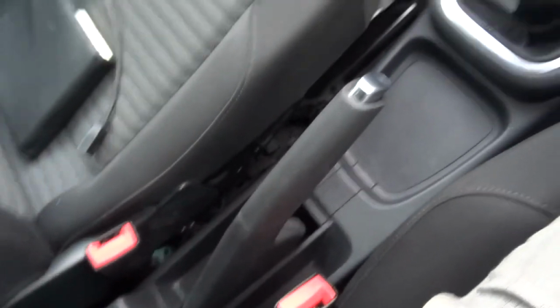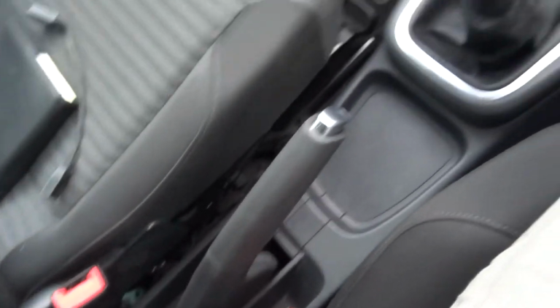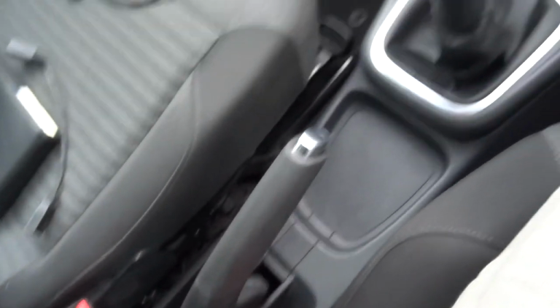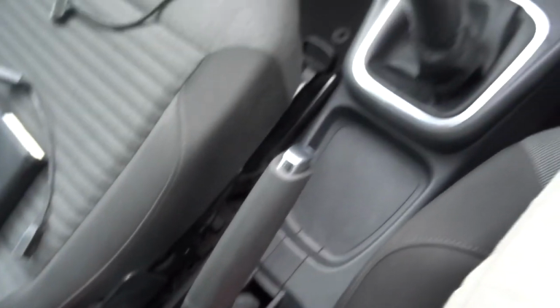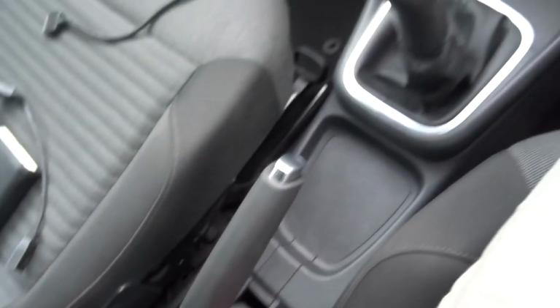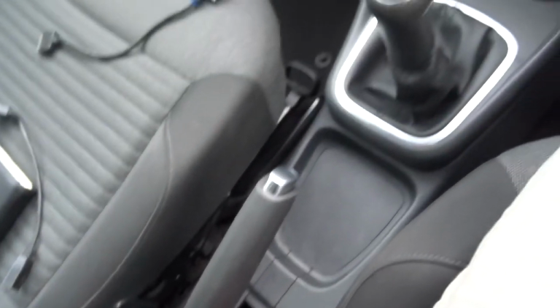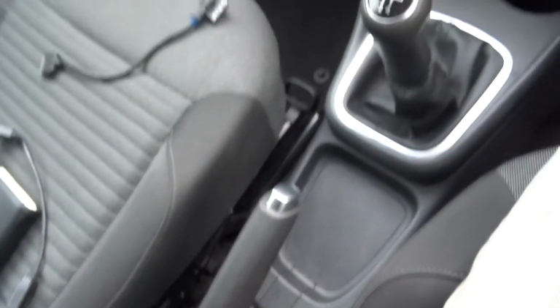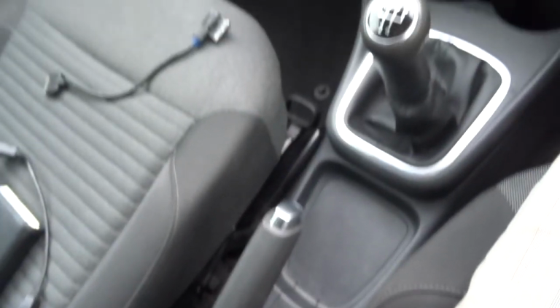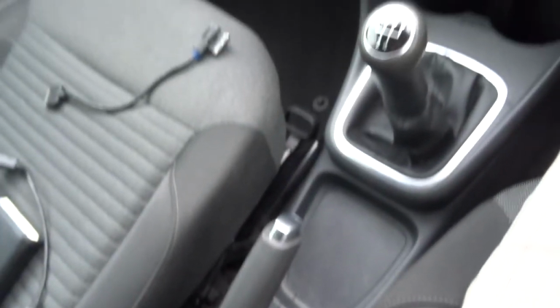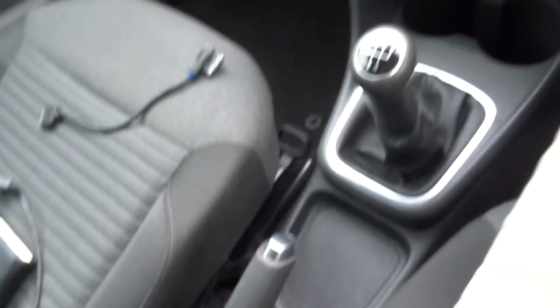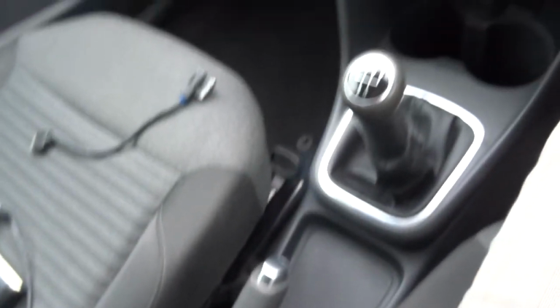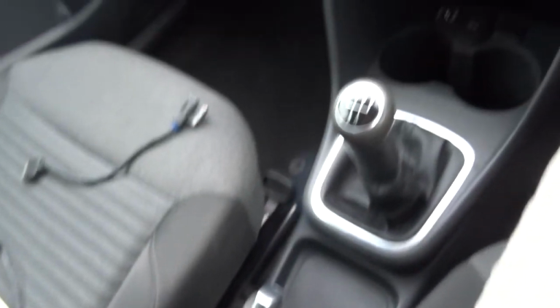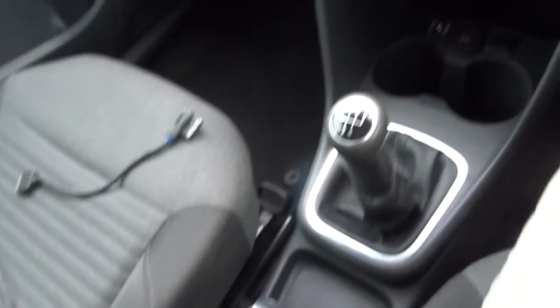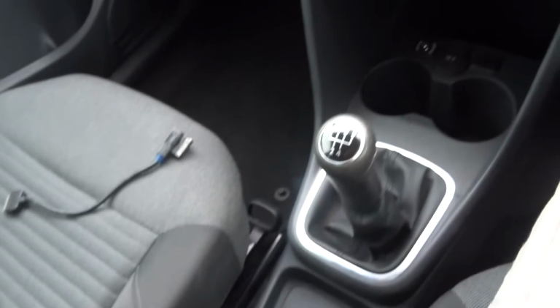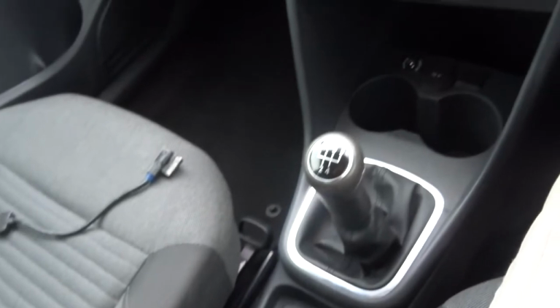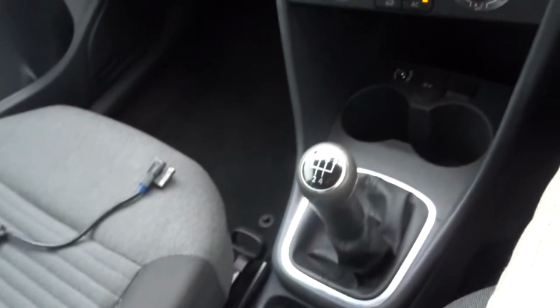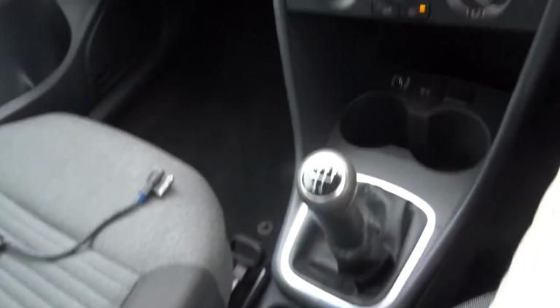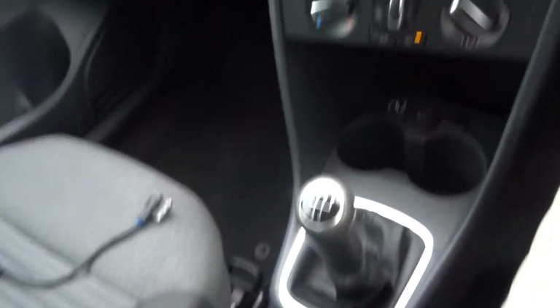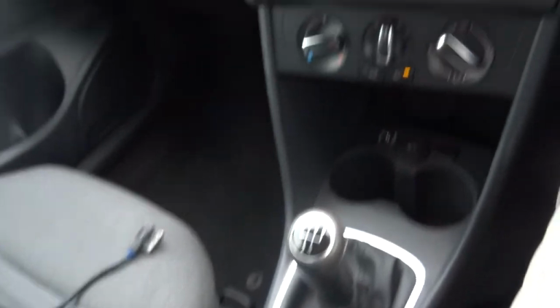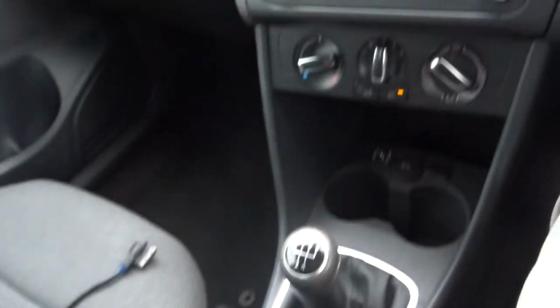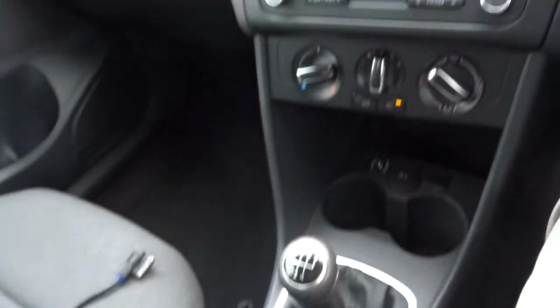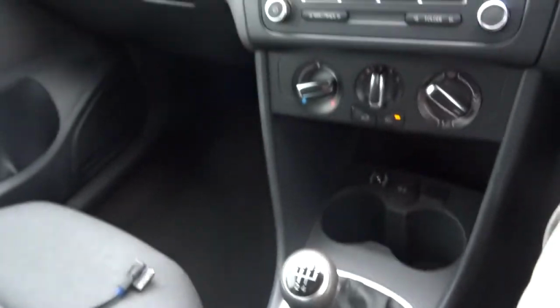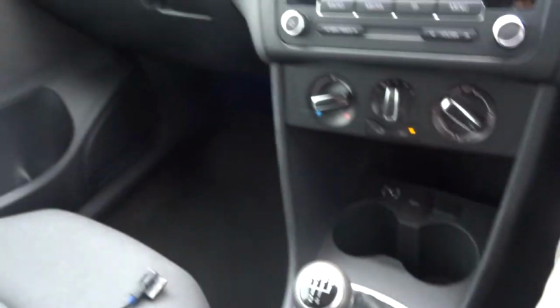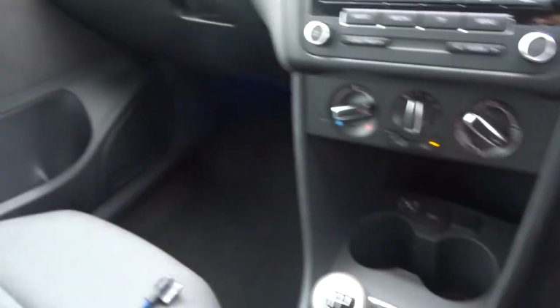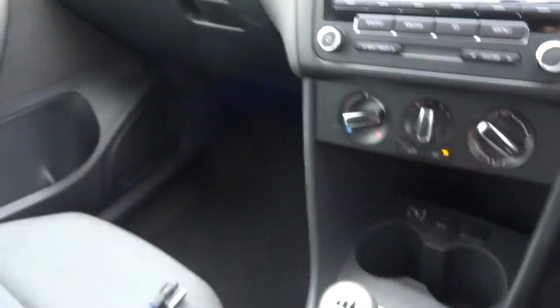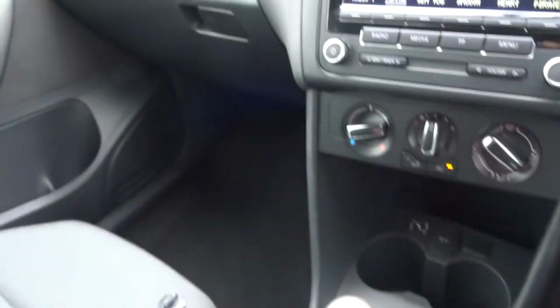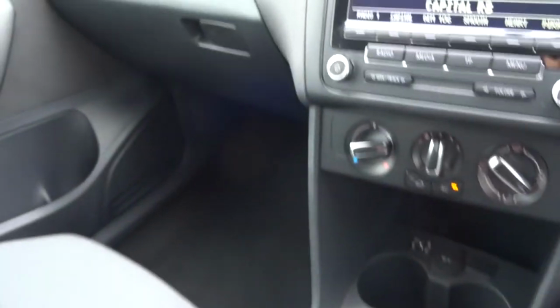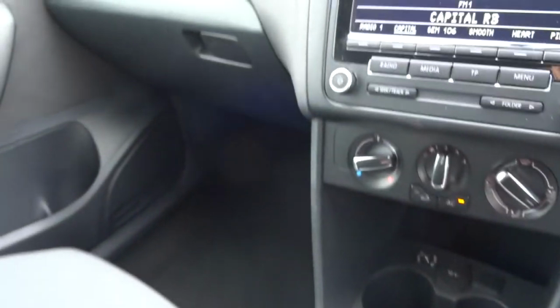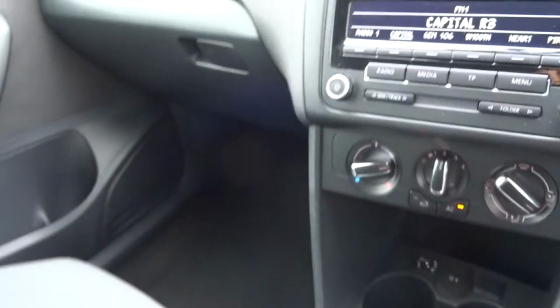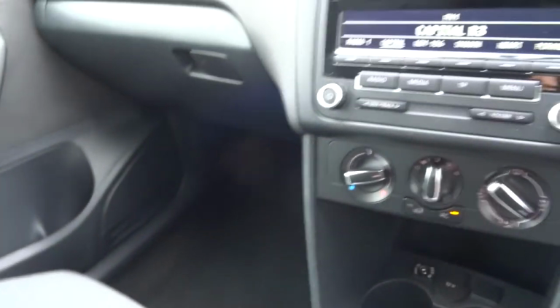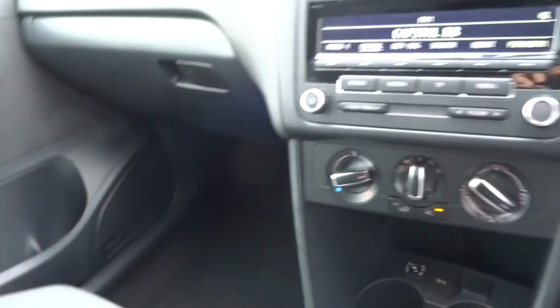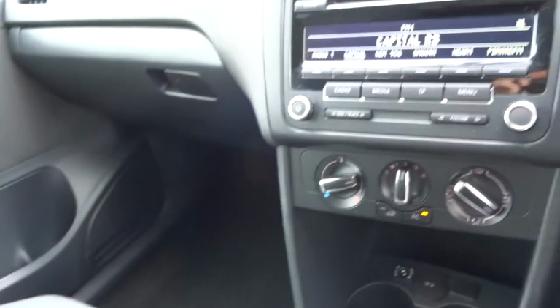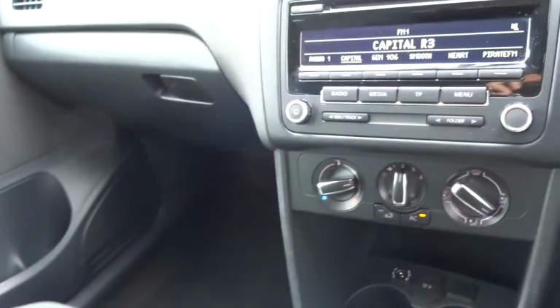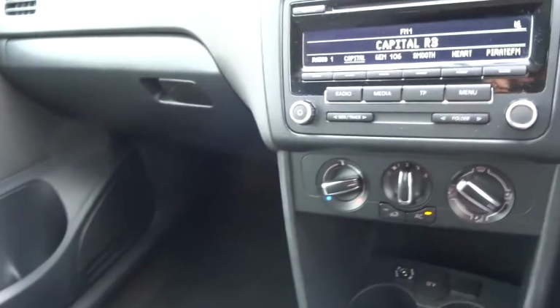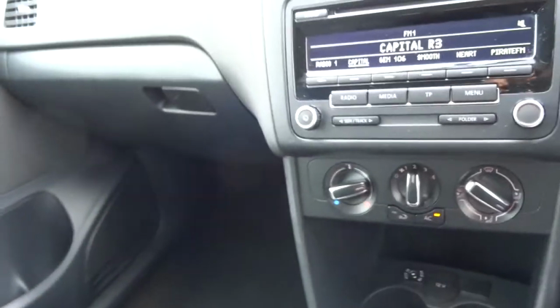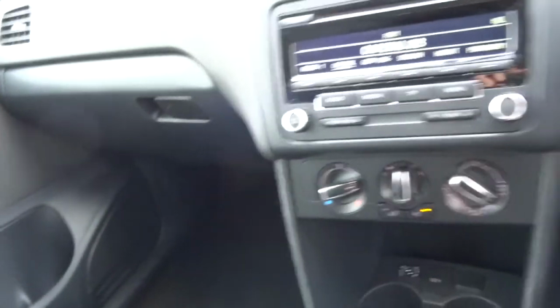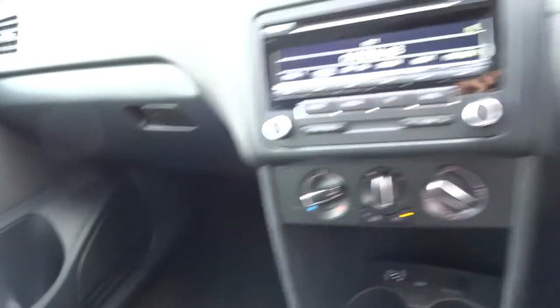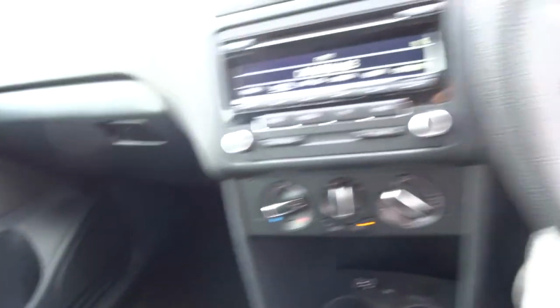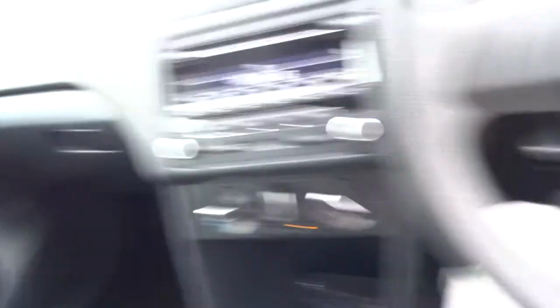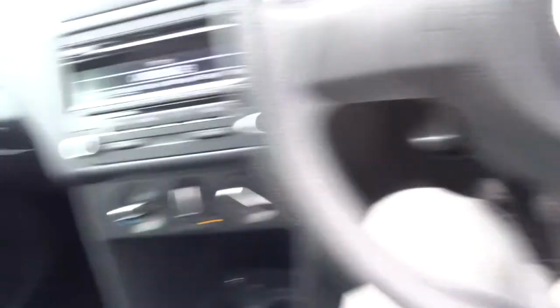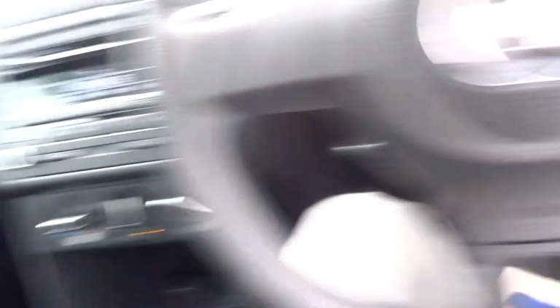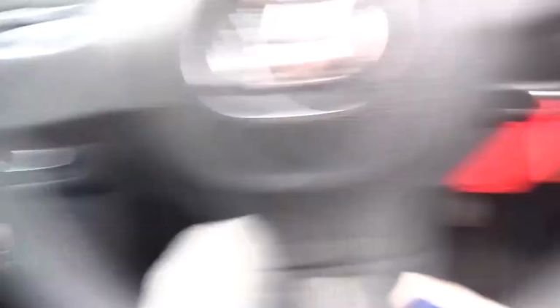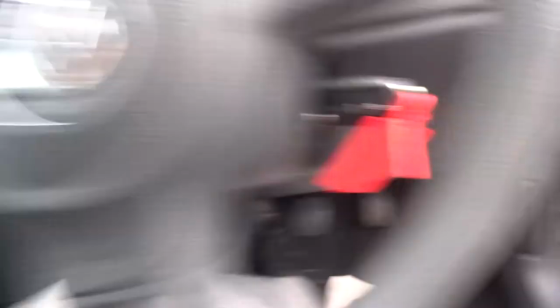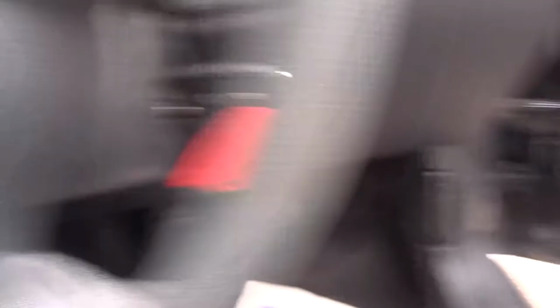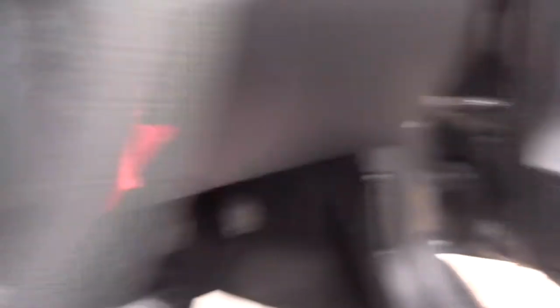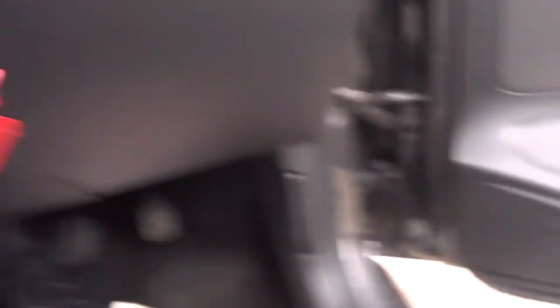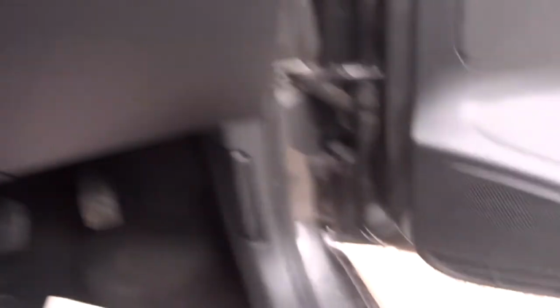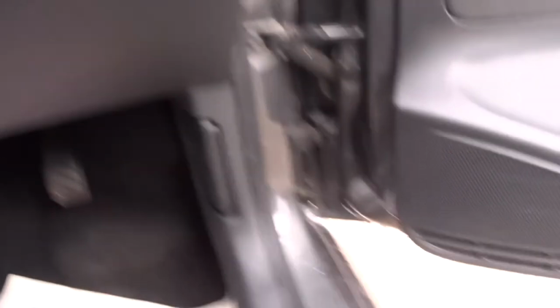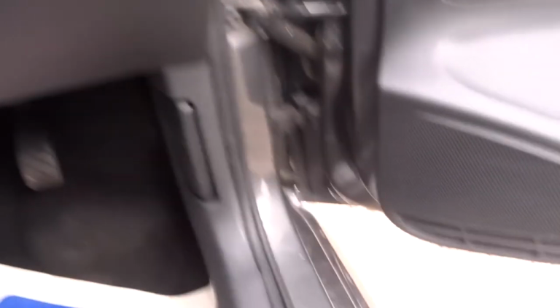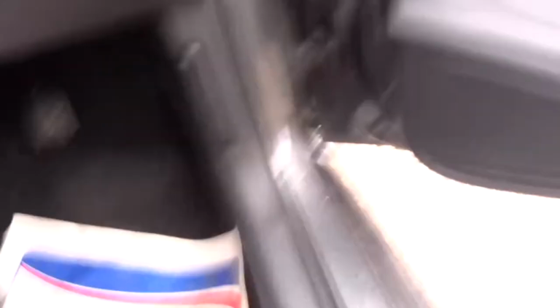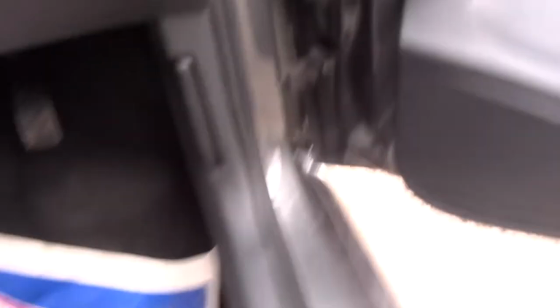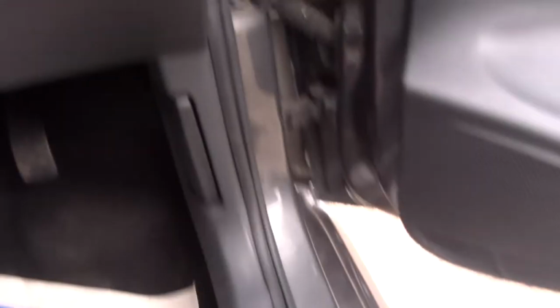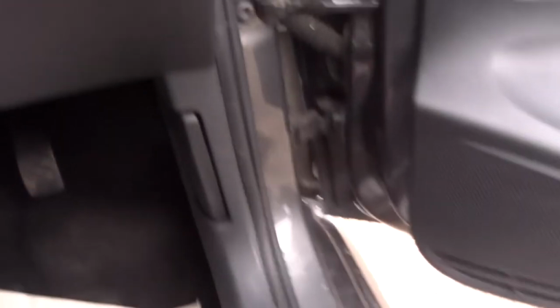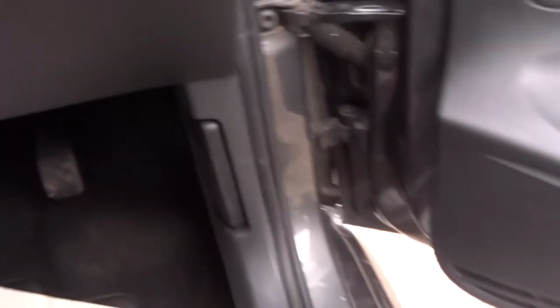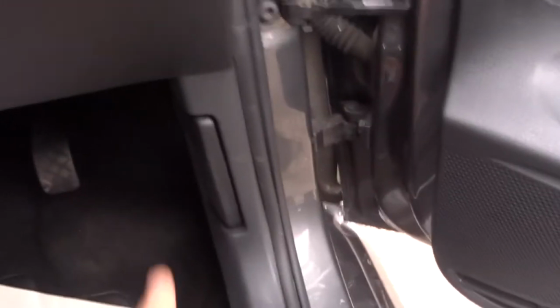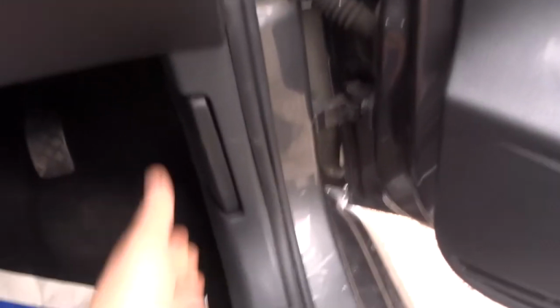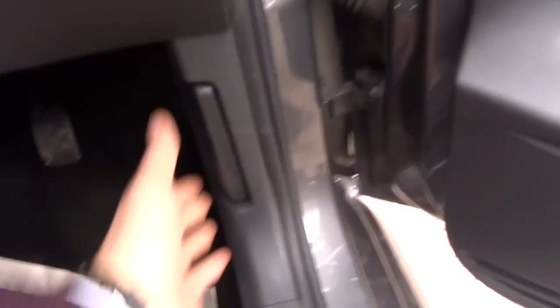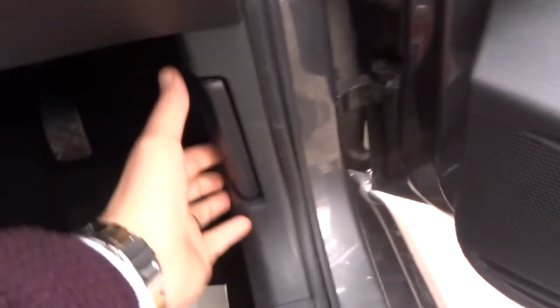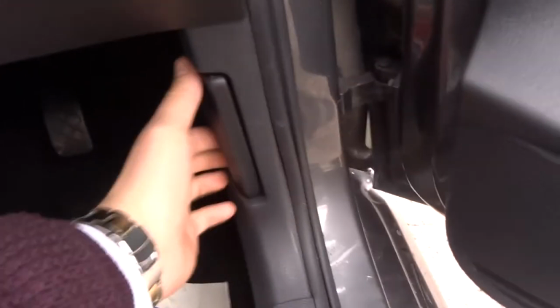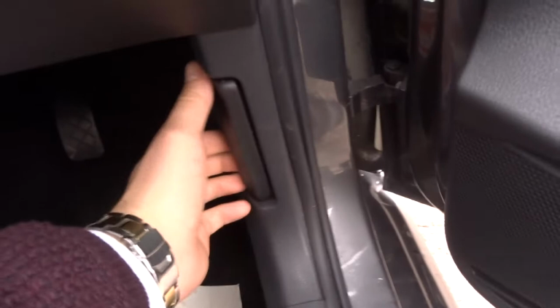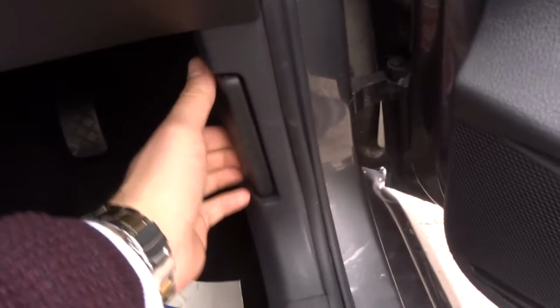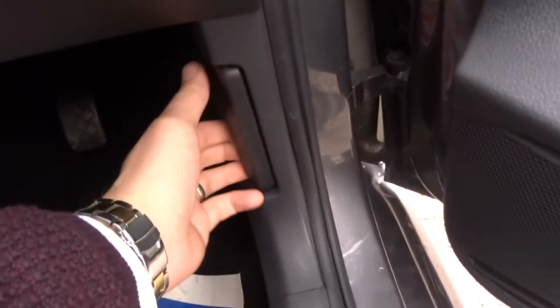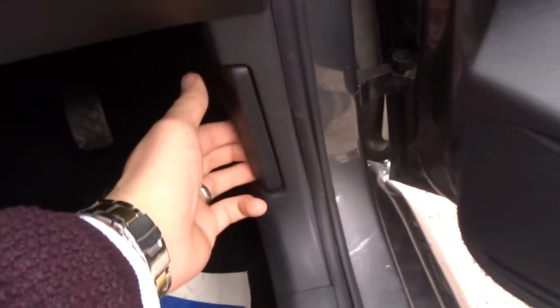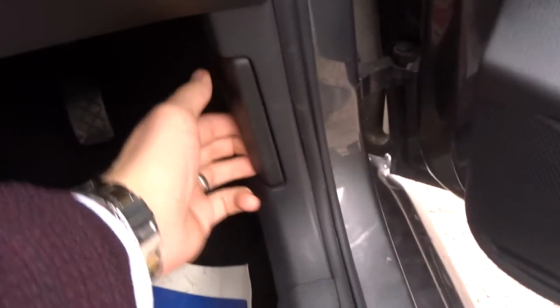So if we head back out of the car, we'll pop the bonnet and see what's going on under there. To do that, pull that lever towards you.